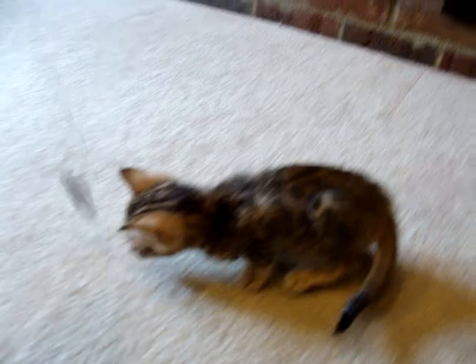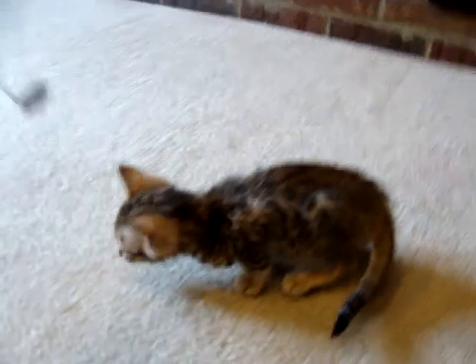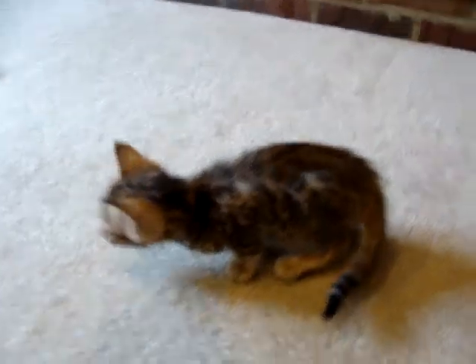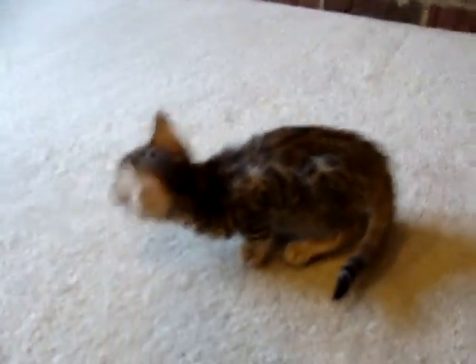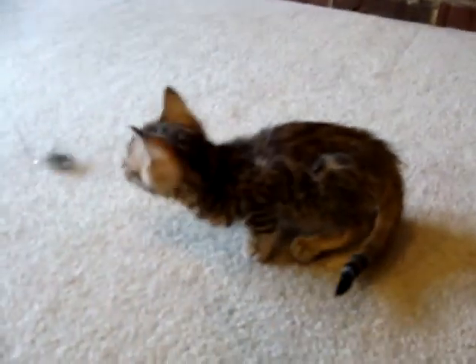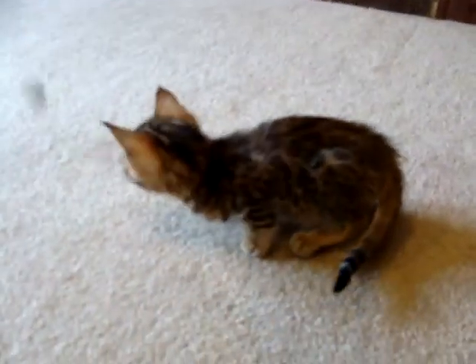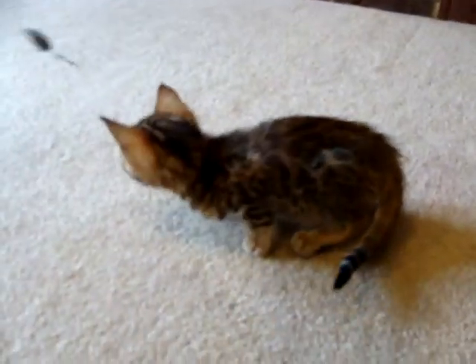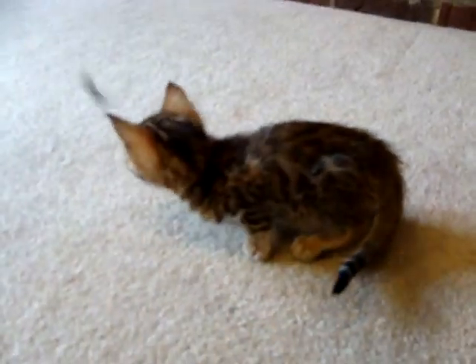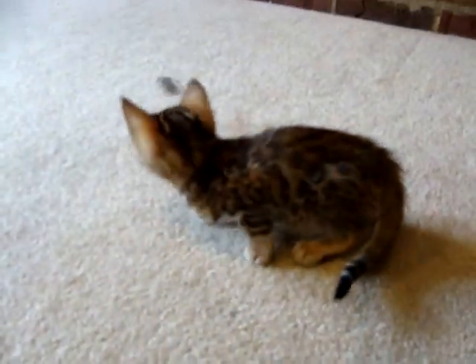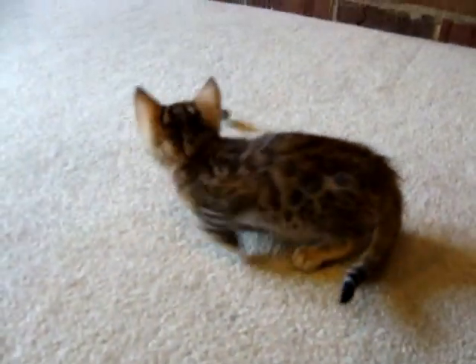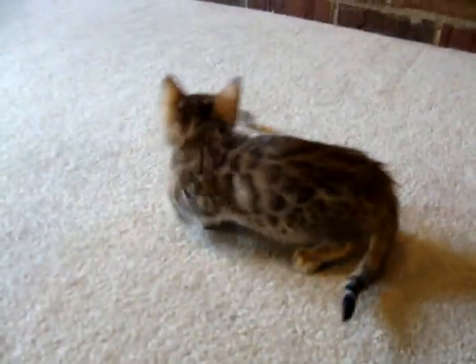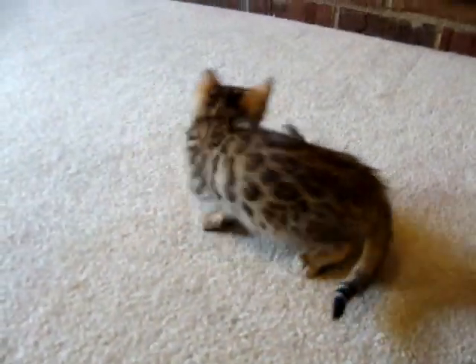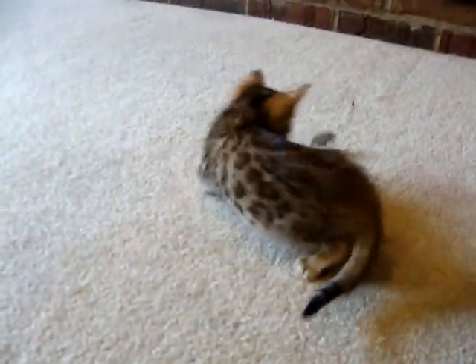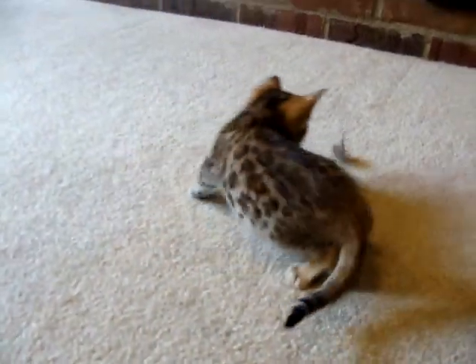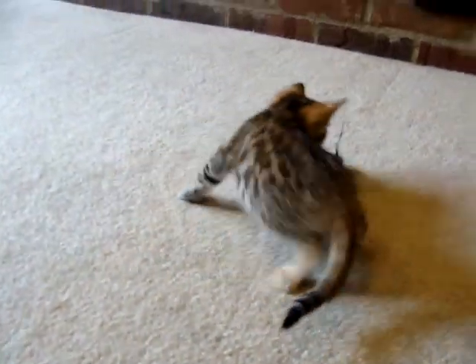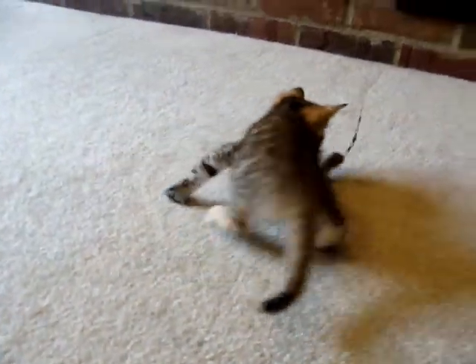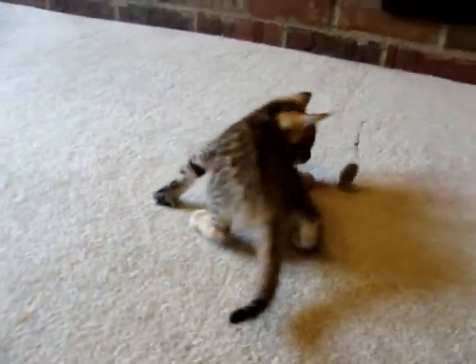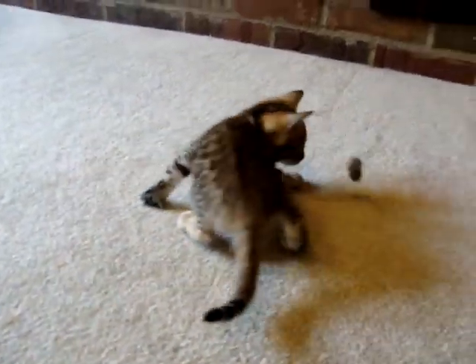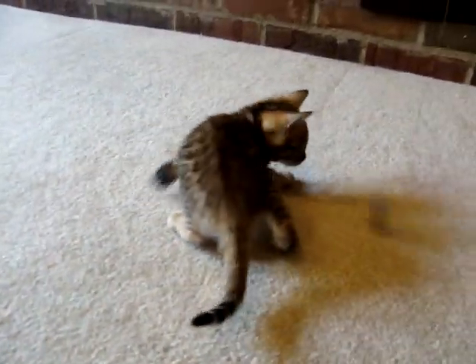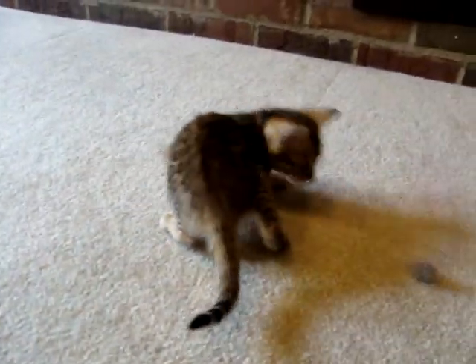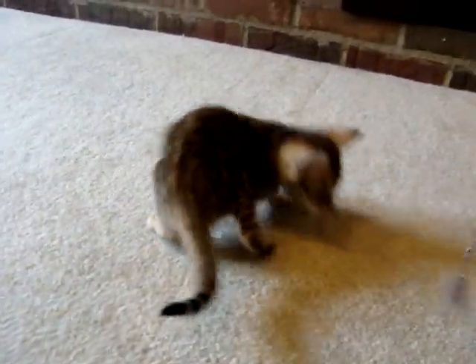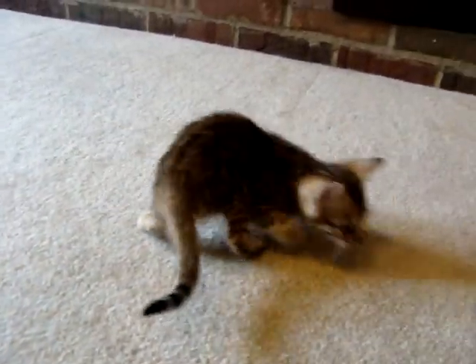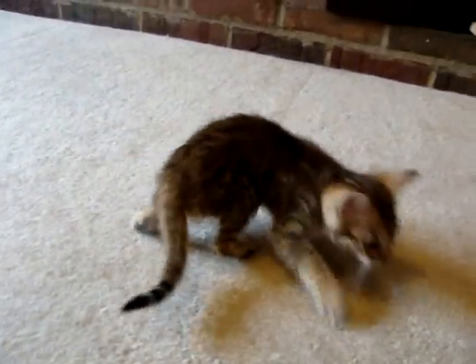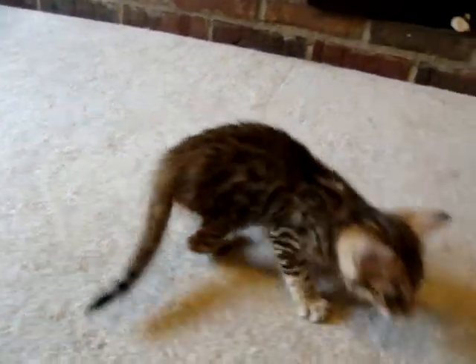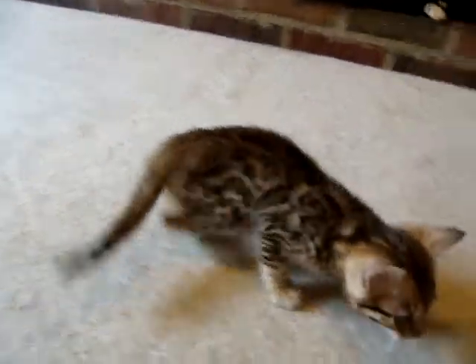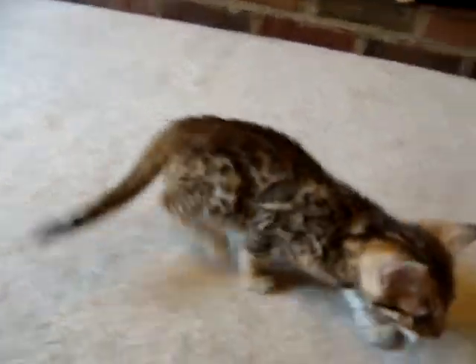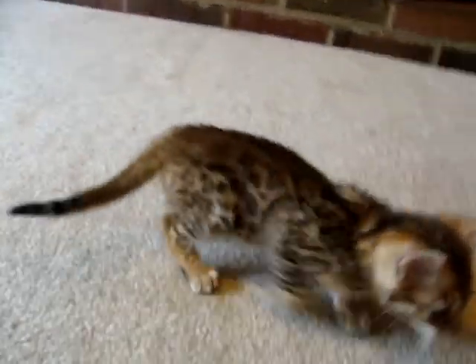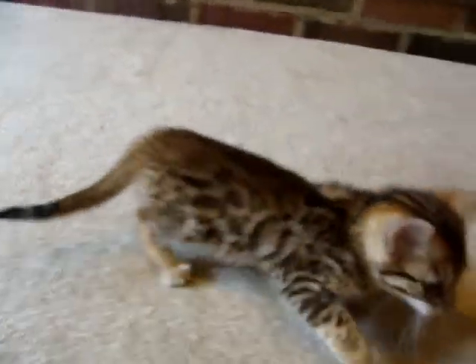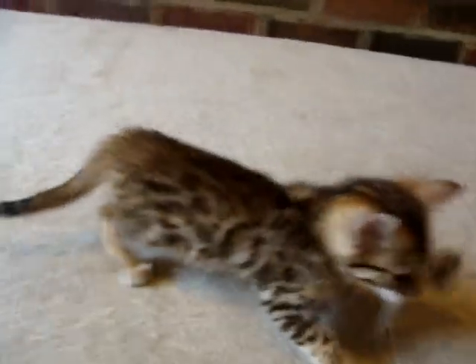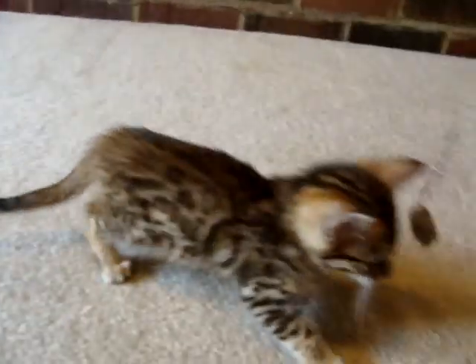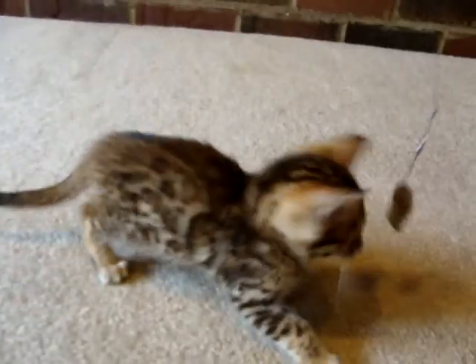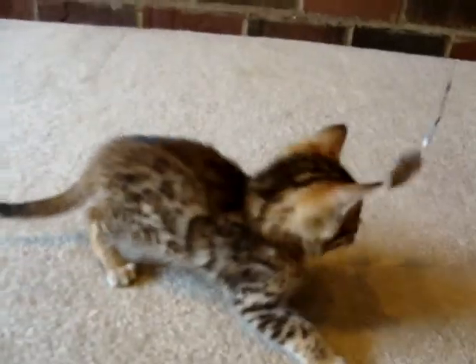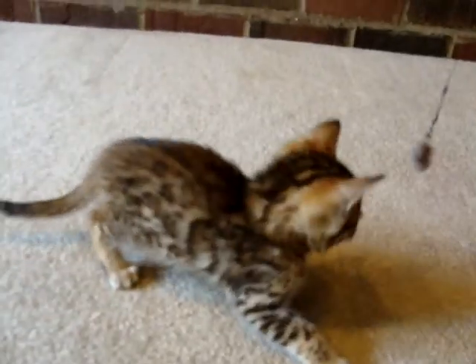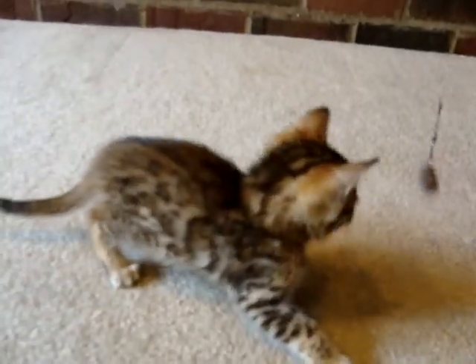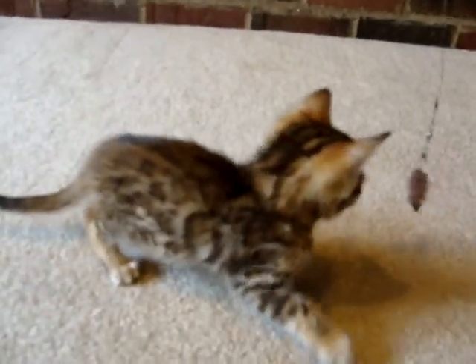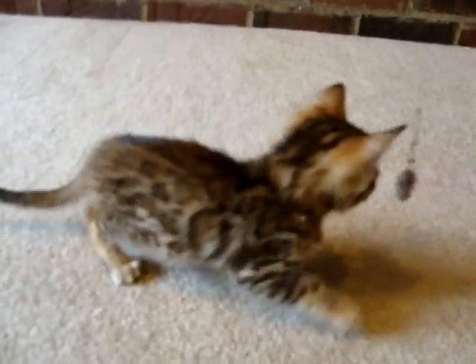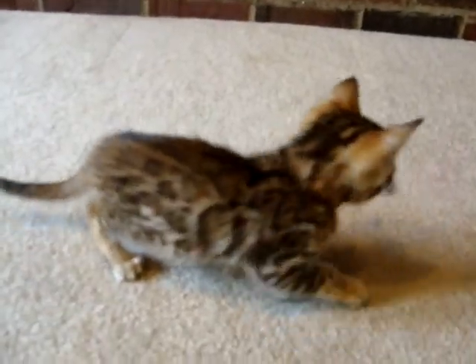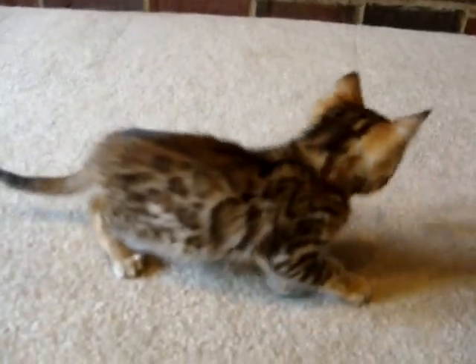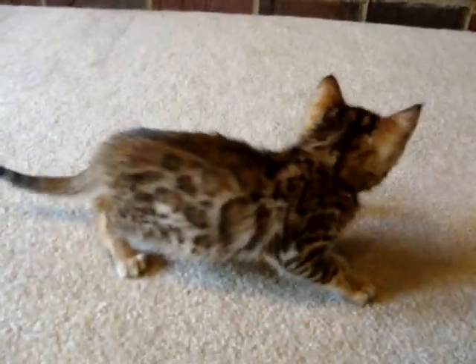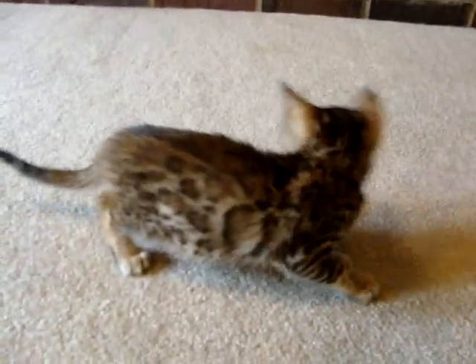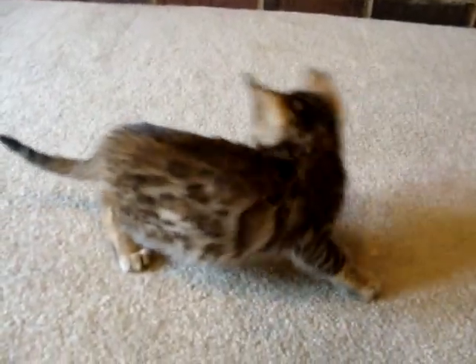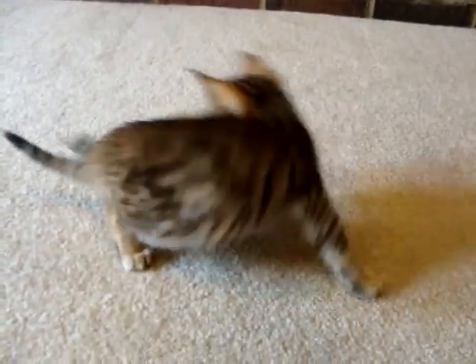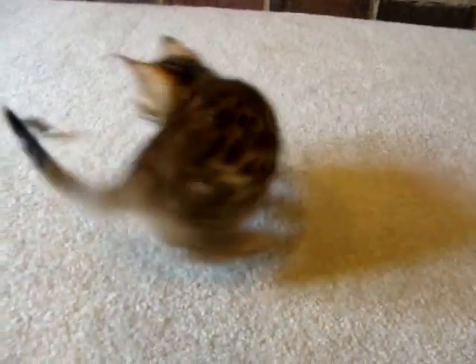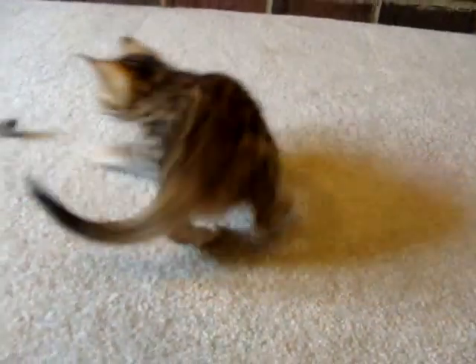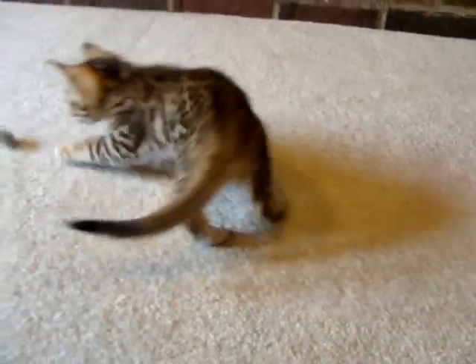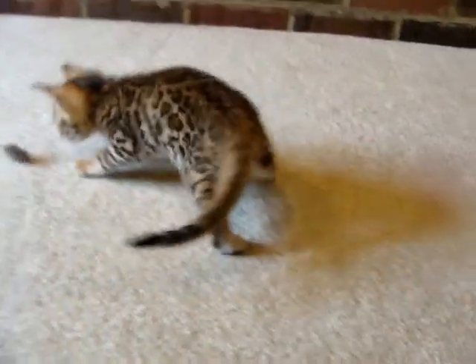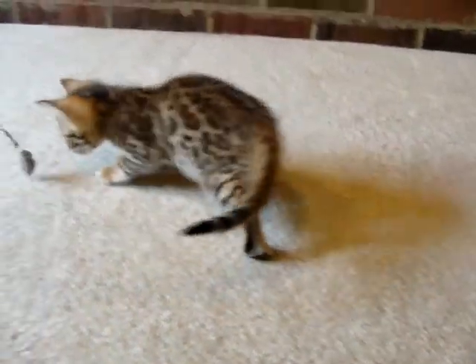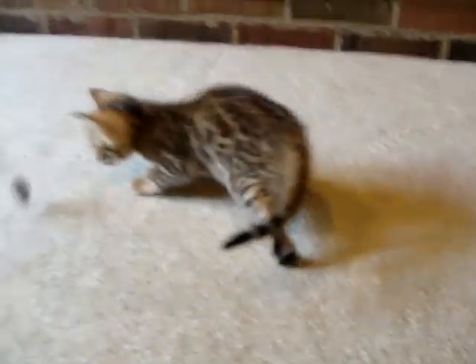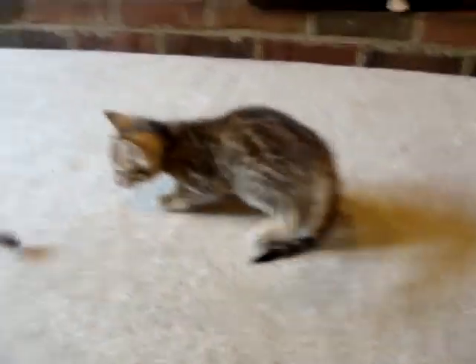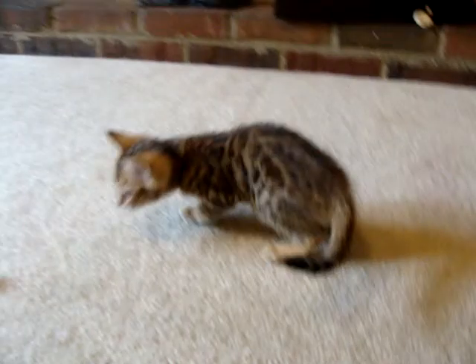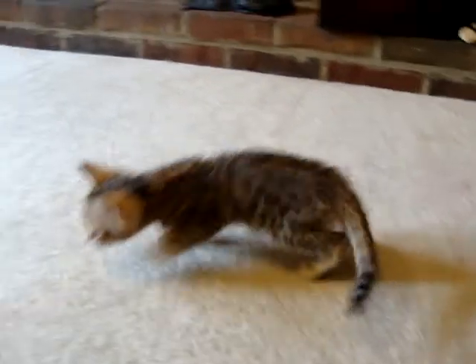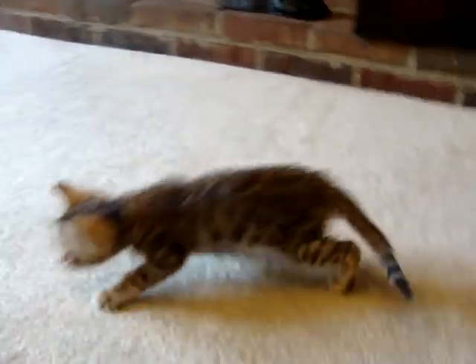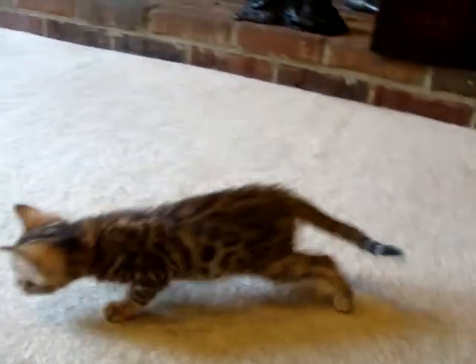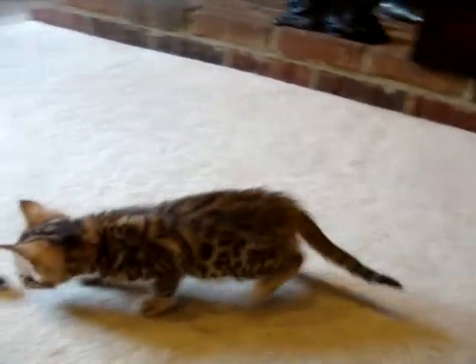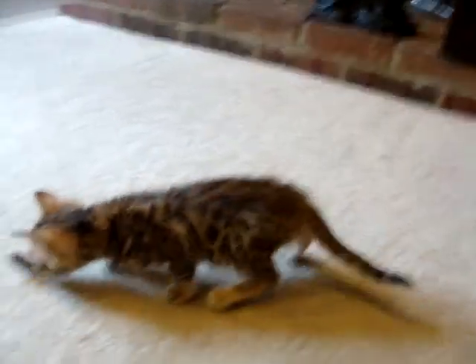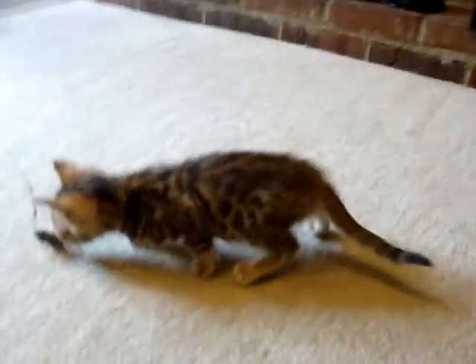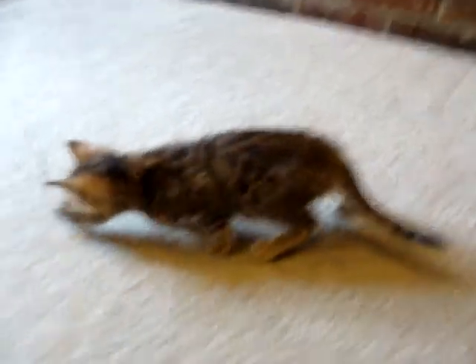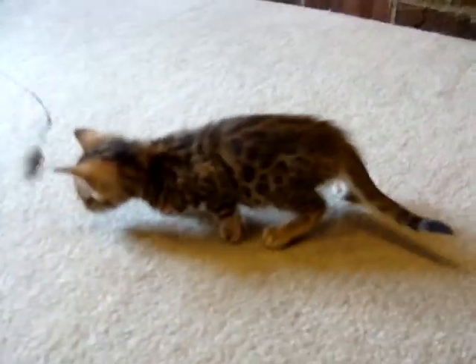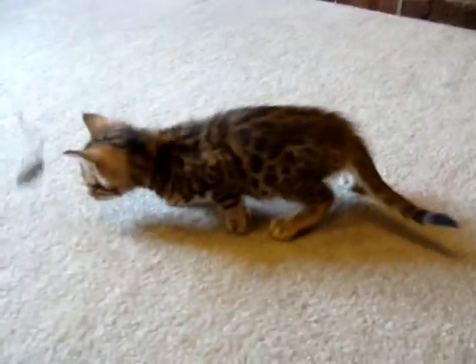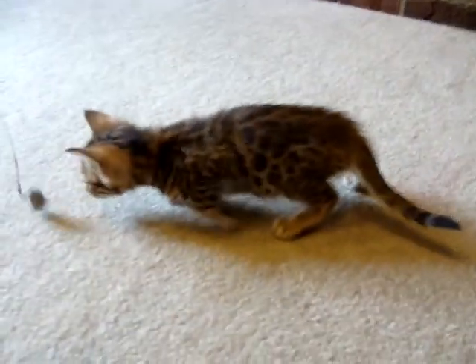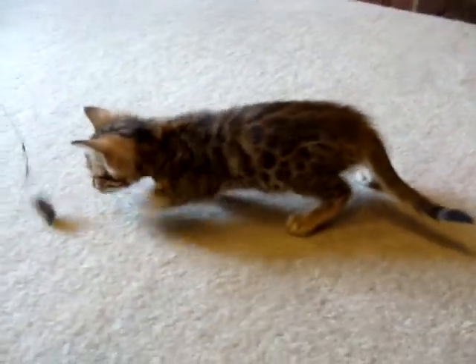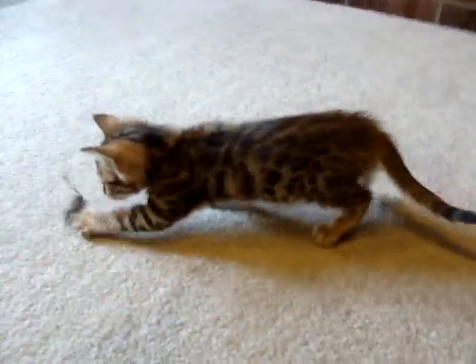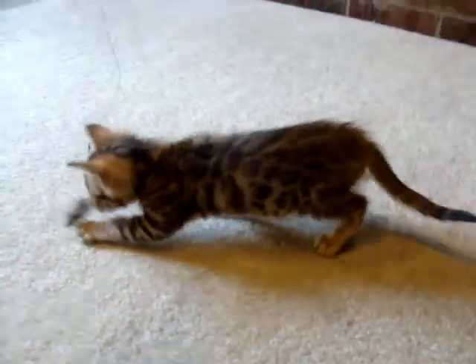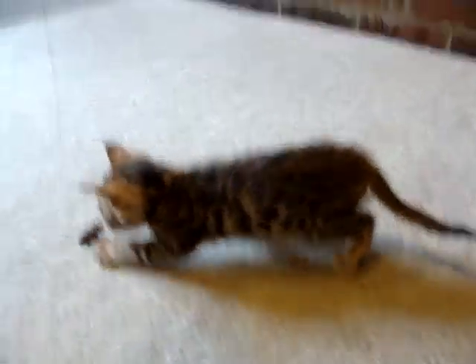This is male two in the litter by Sayan. And he is very pretty.